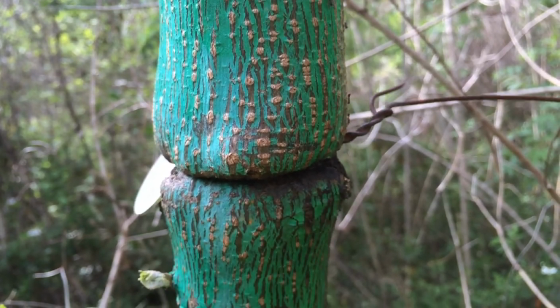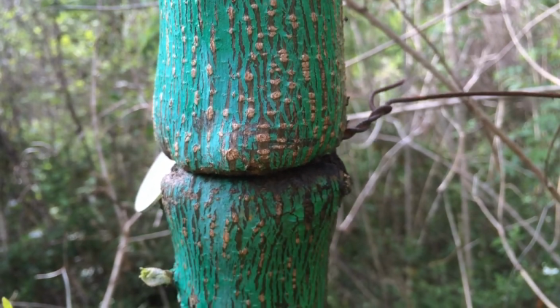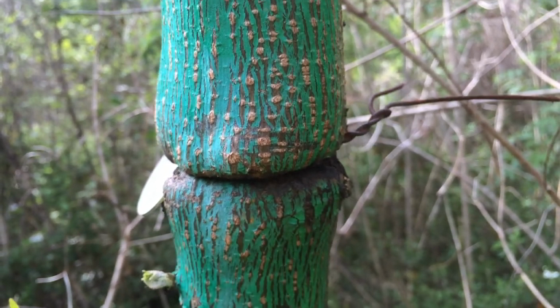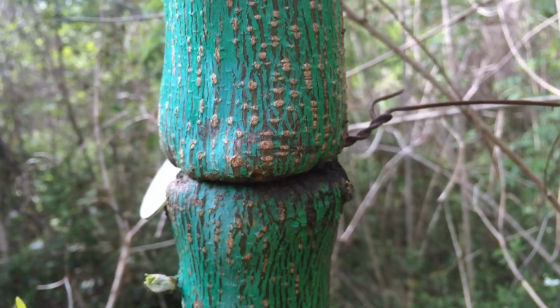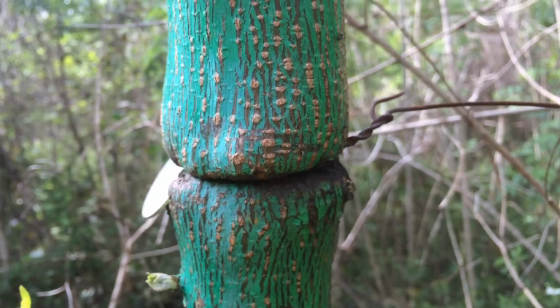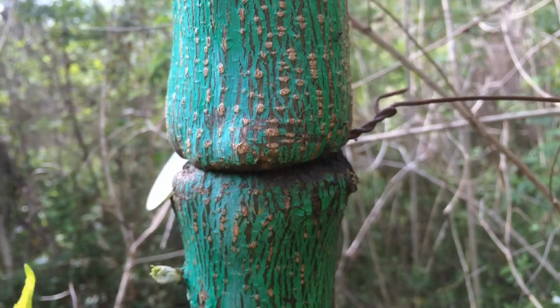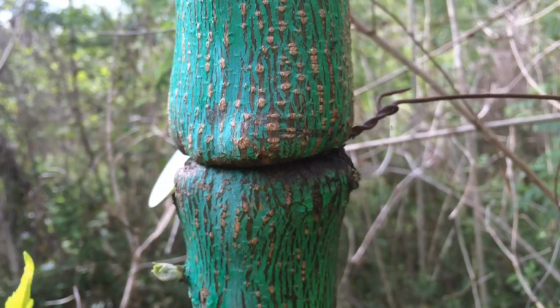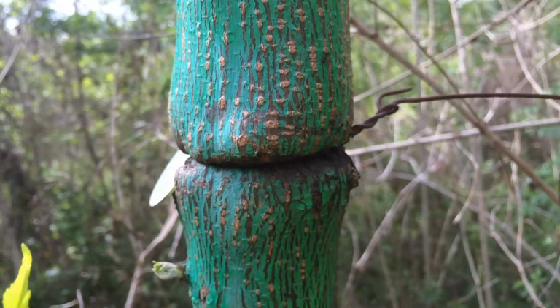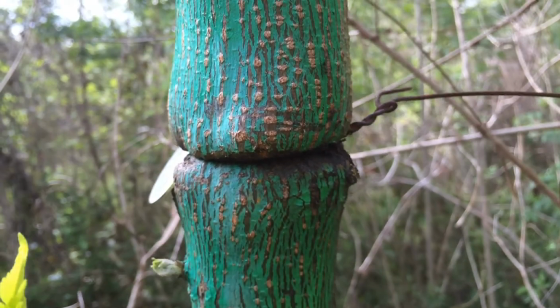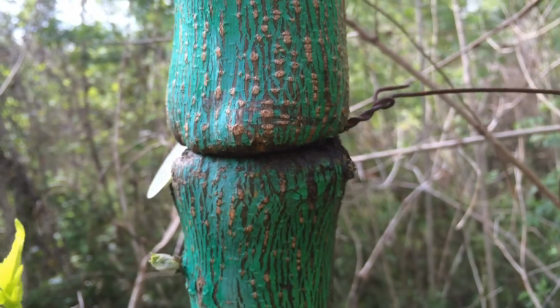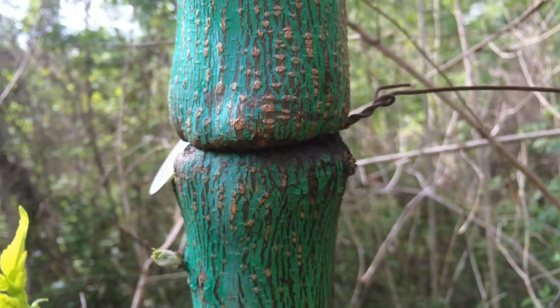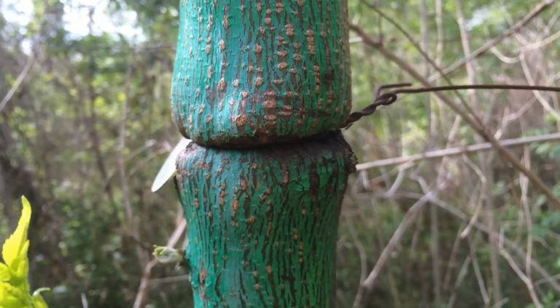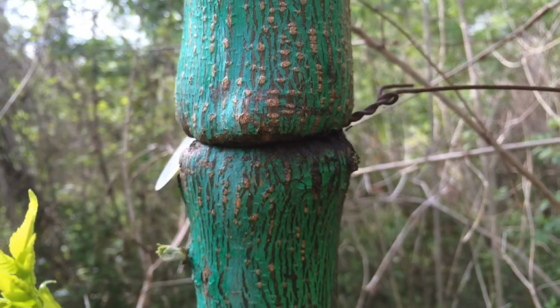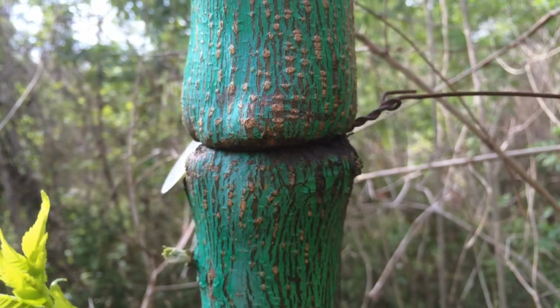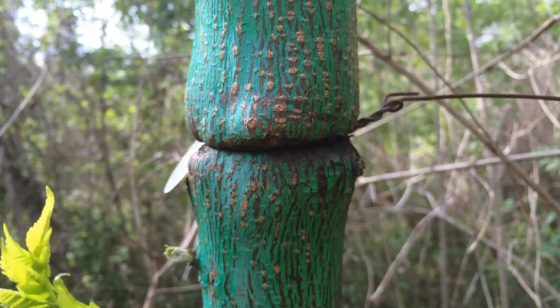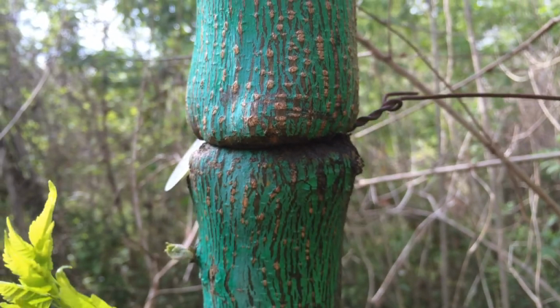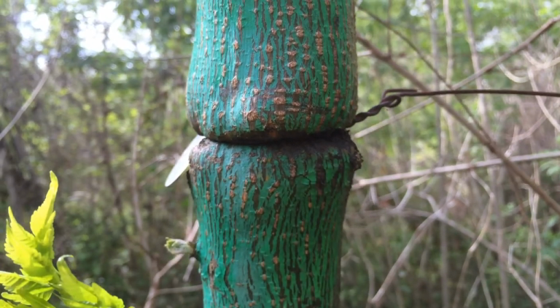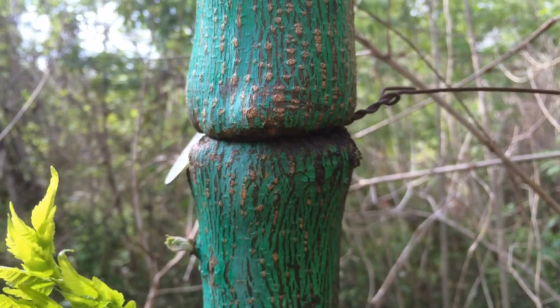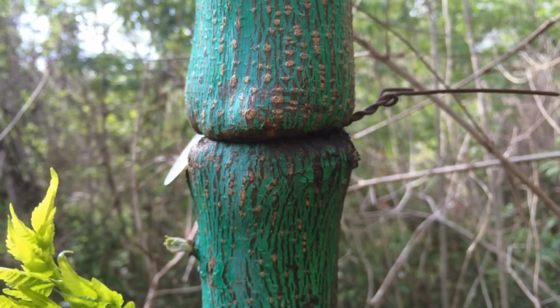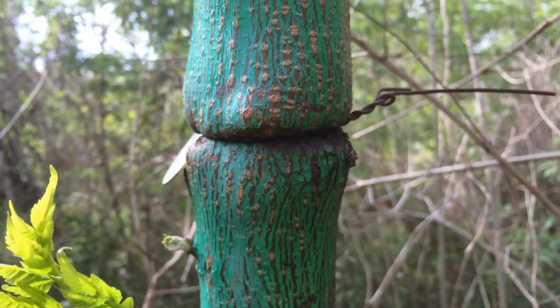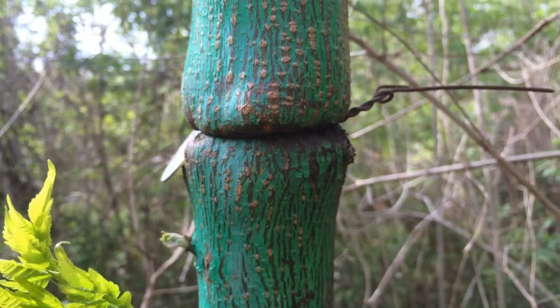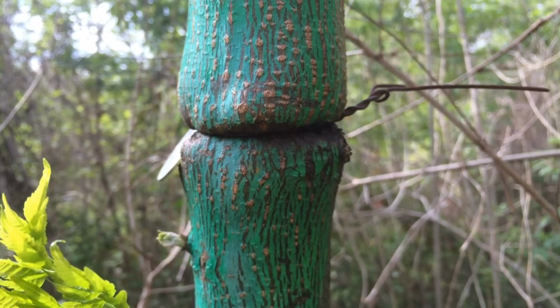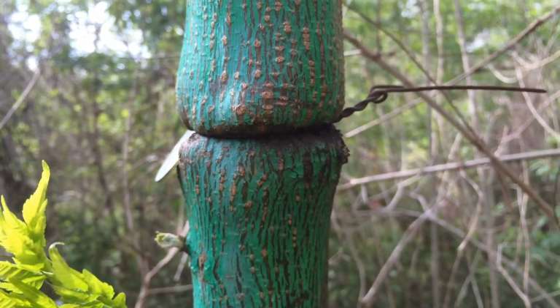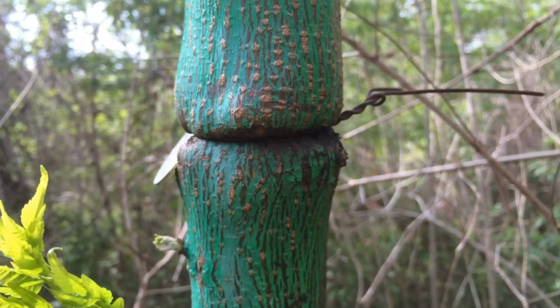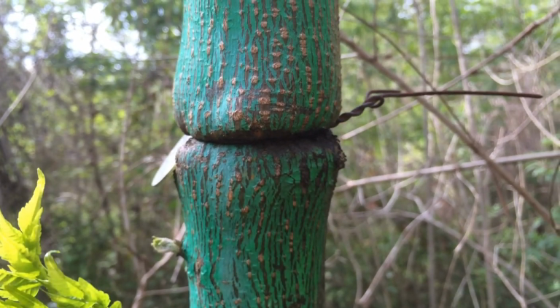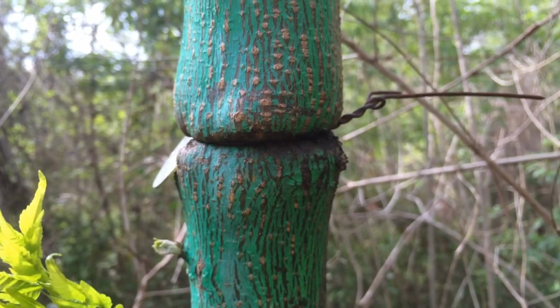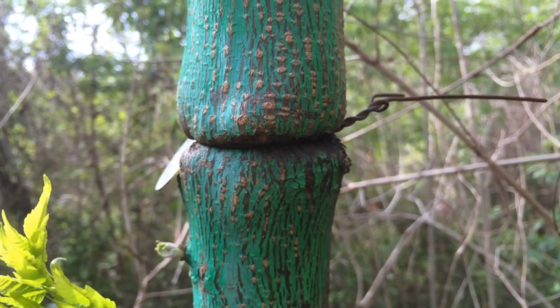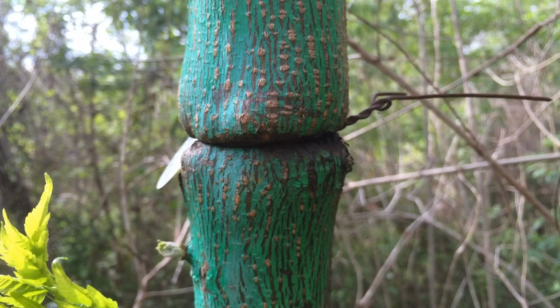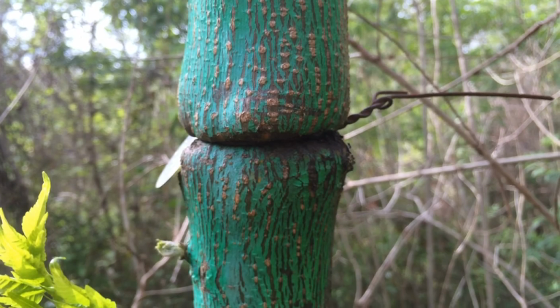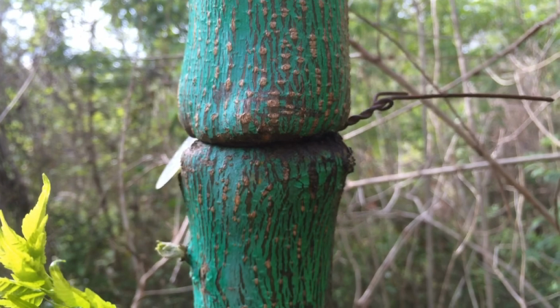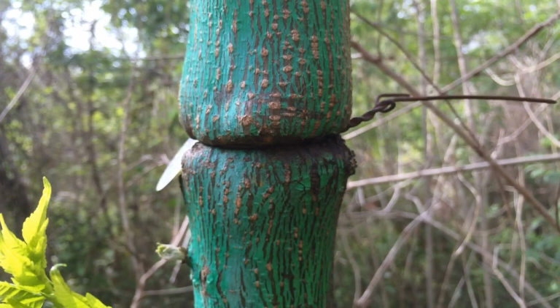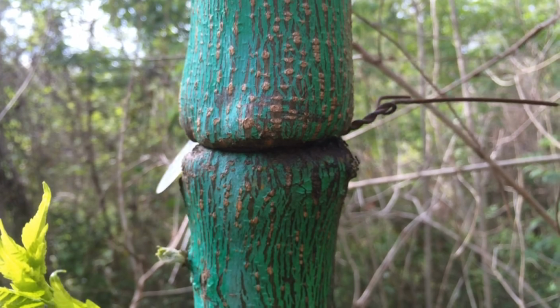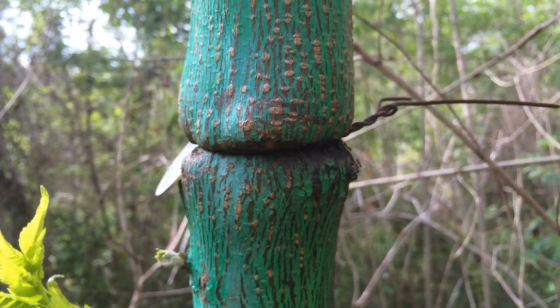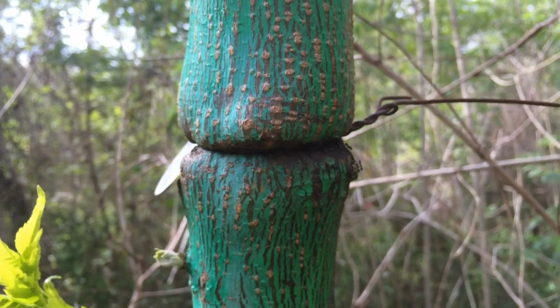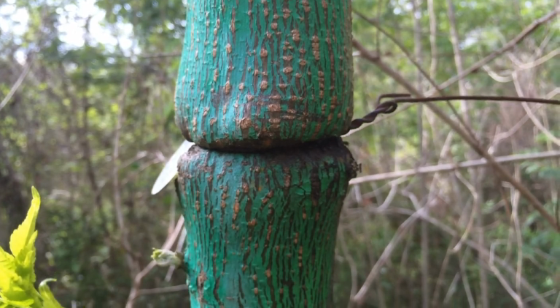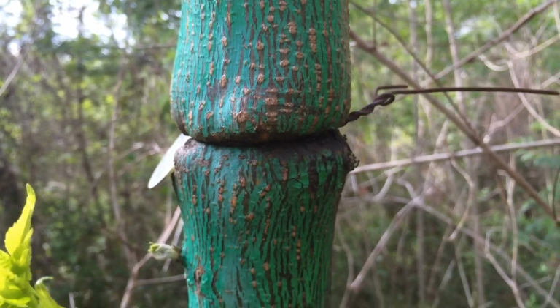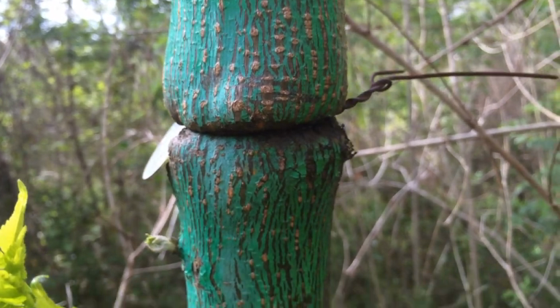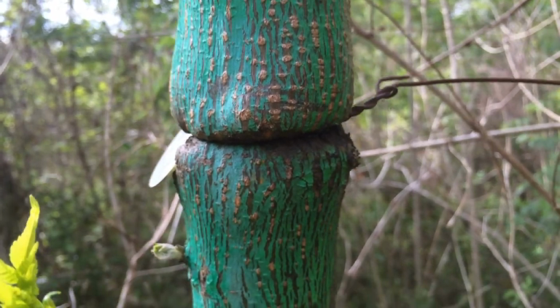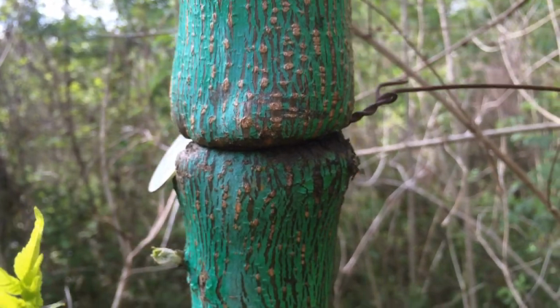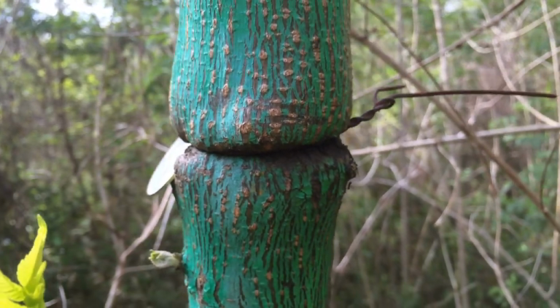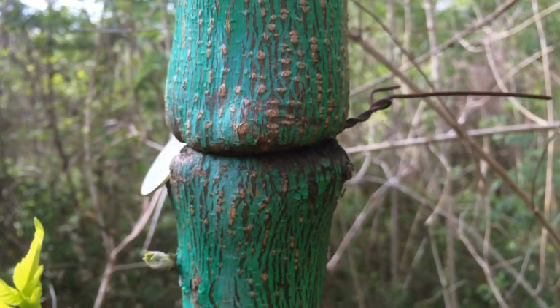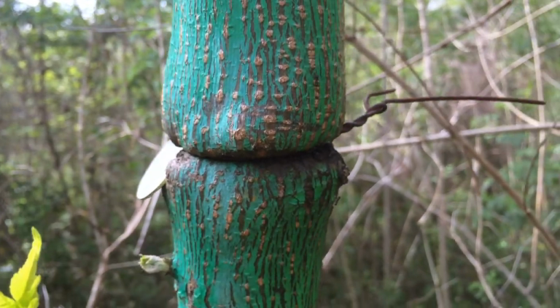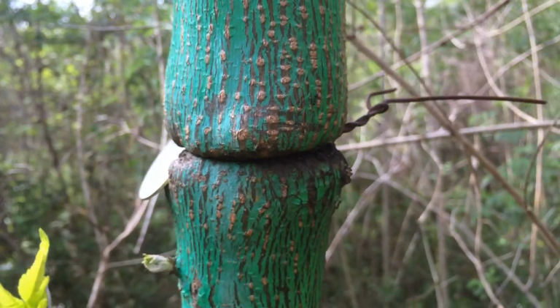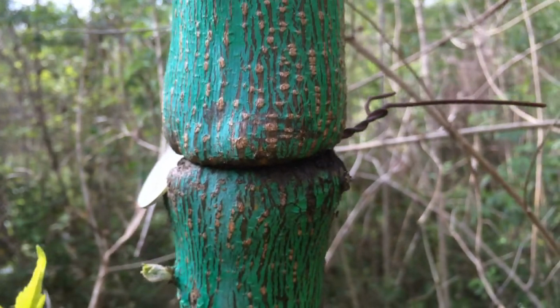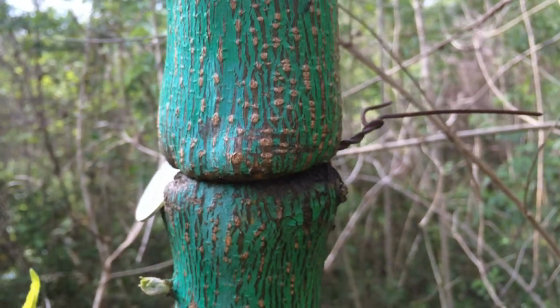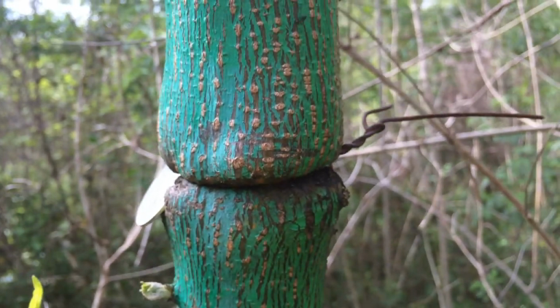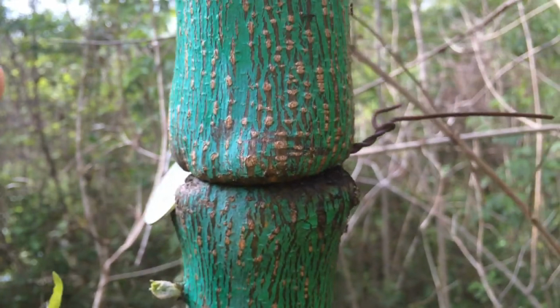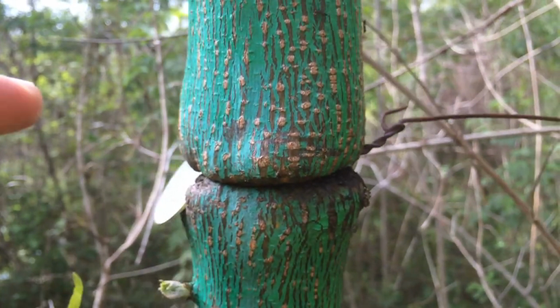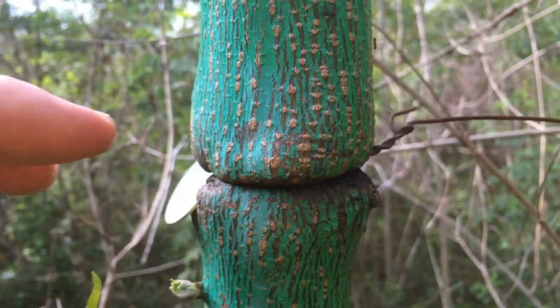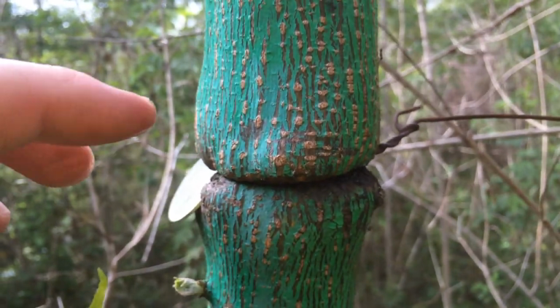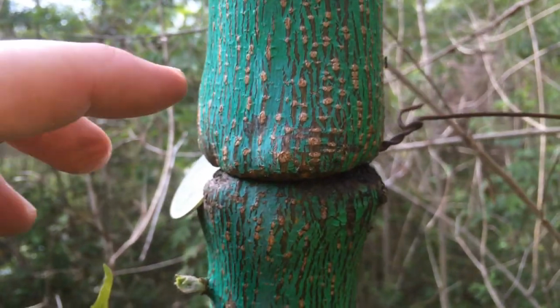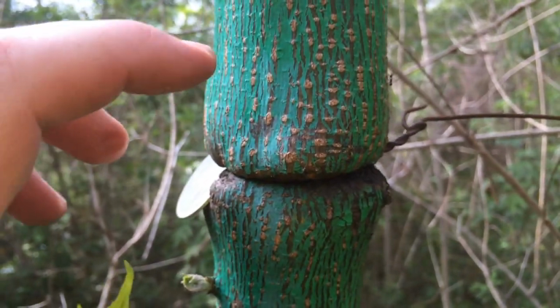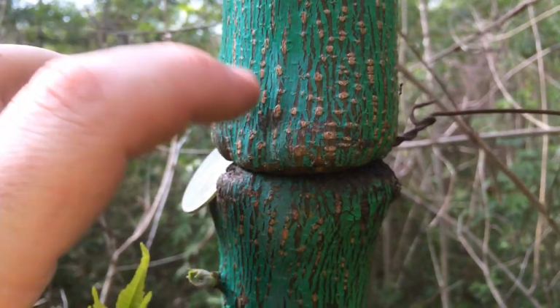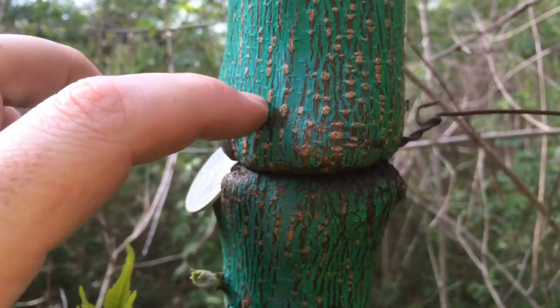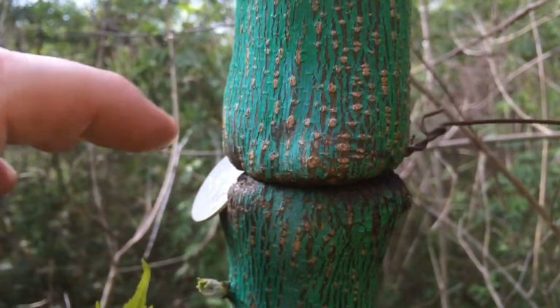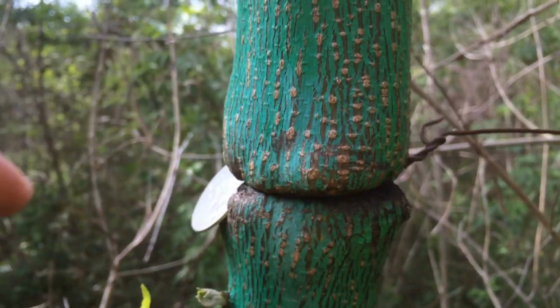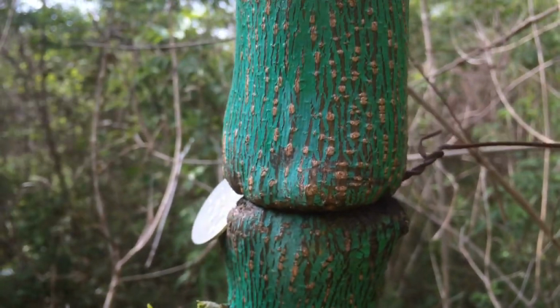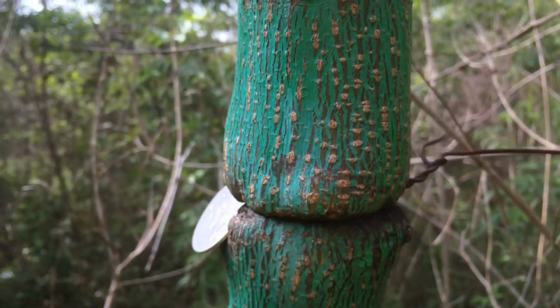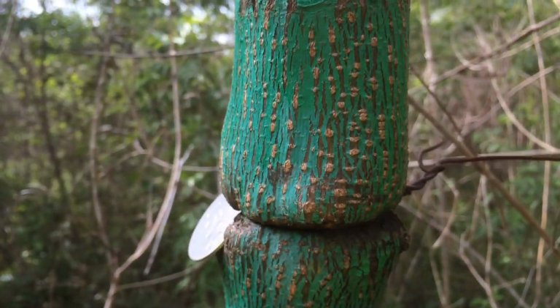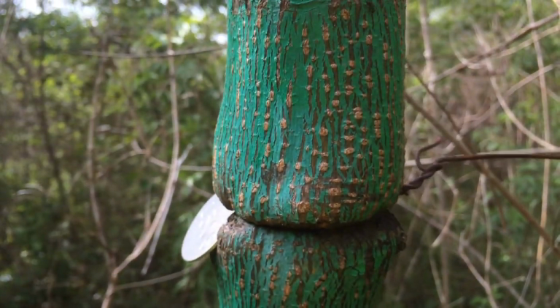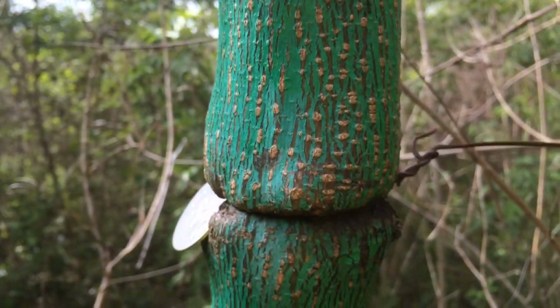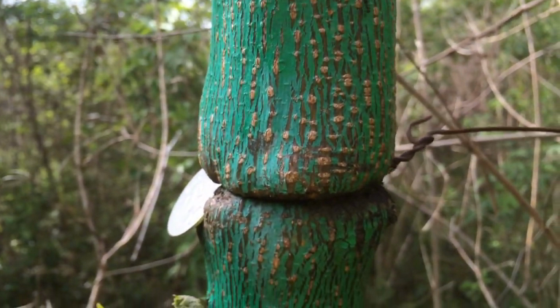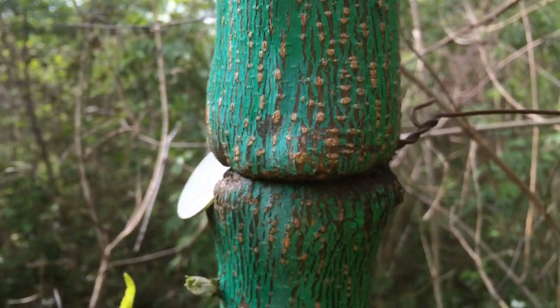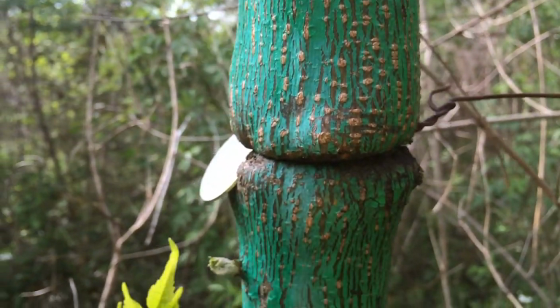Not in every case, but in some cases it looks like we're girdling these trees. So this will probably be influencing their growth.